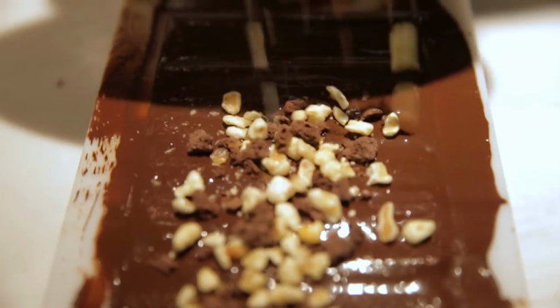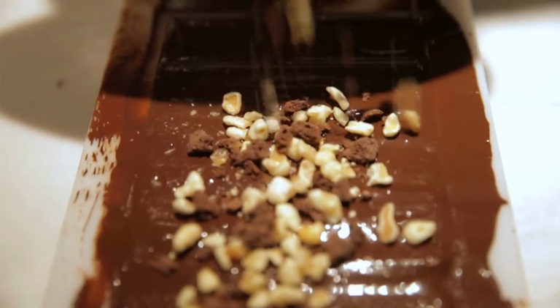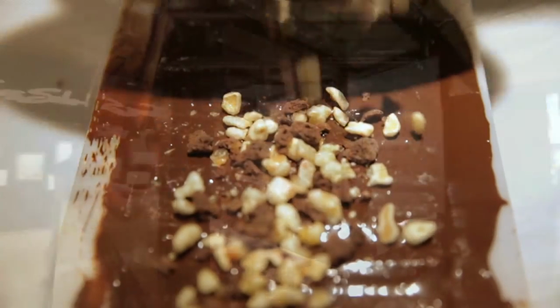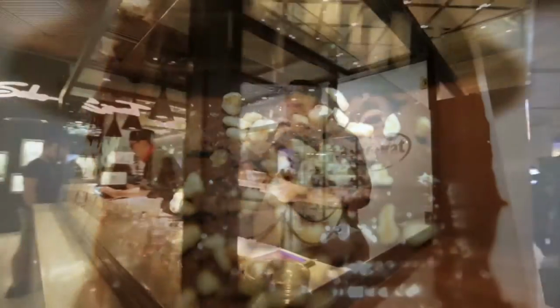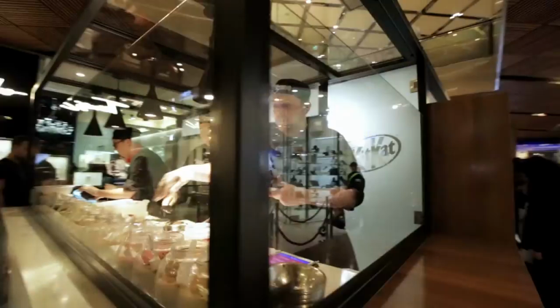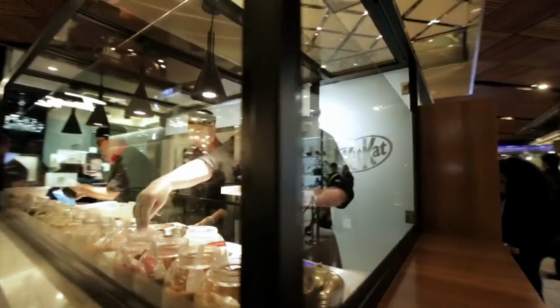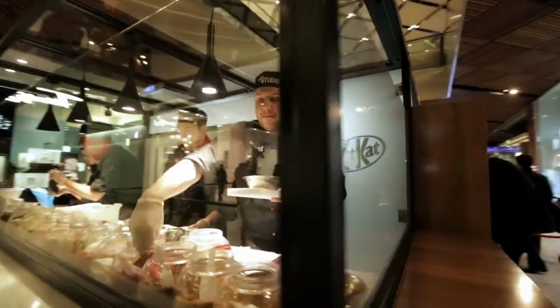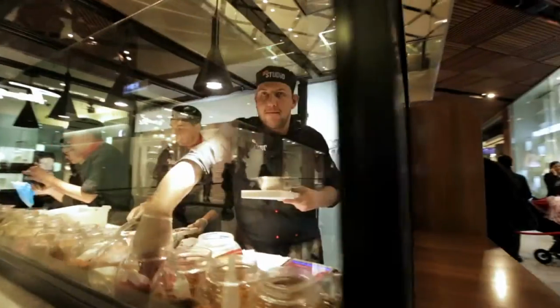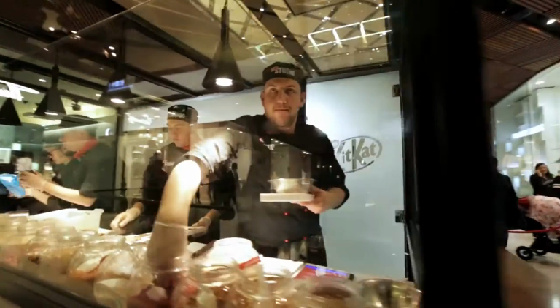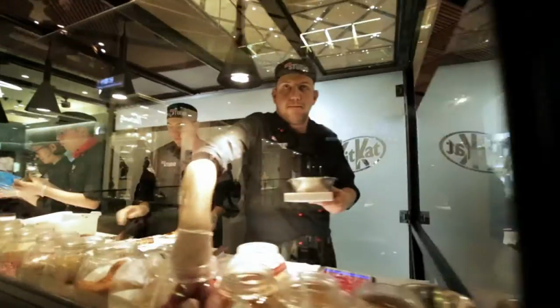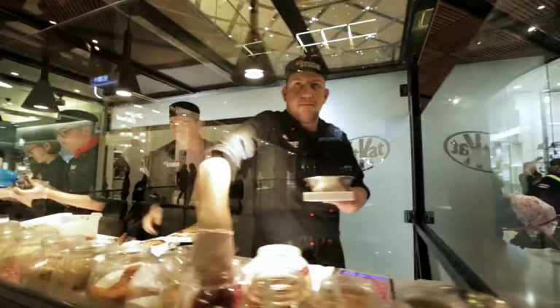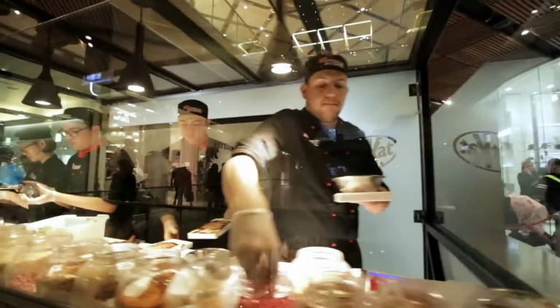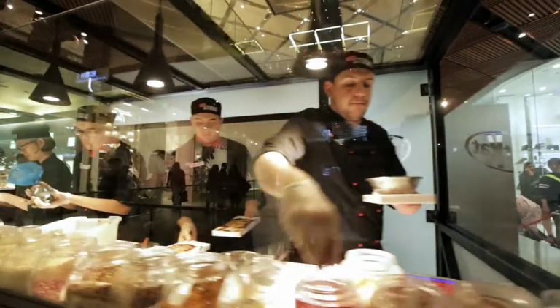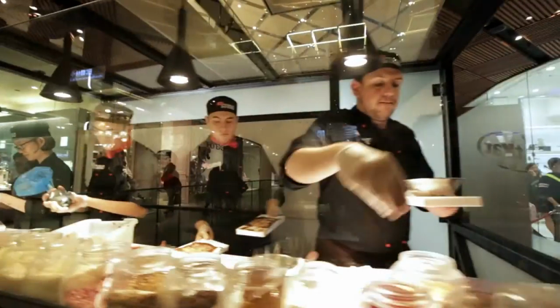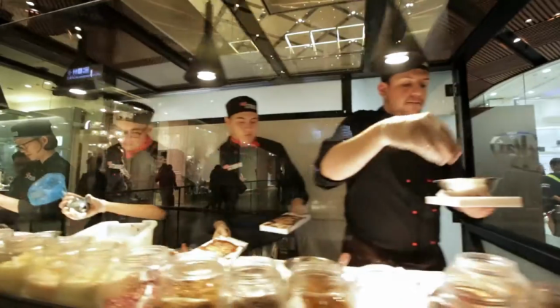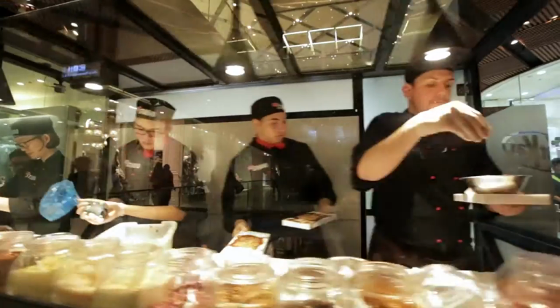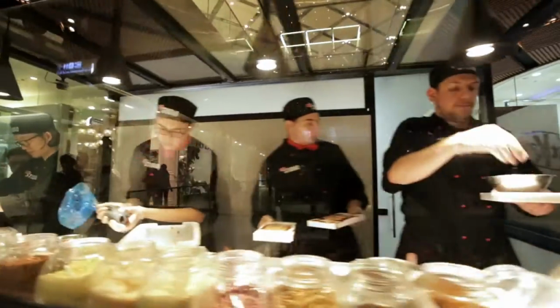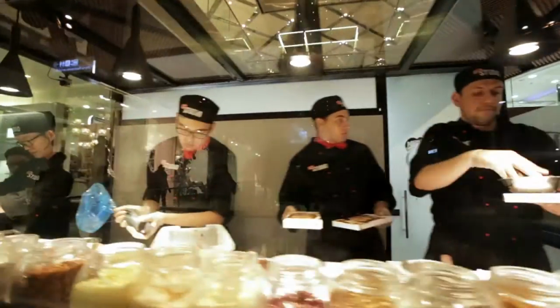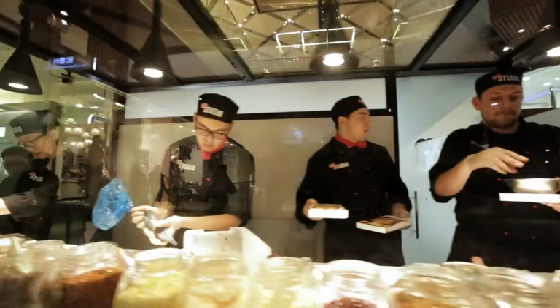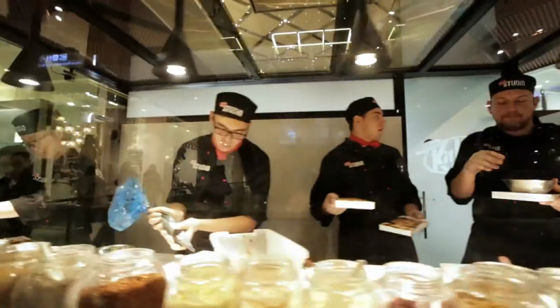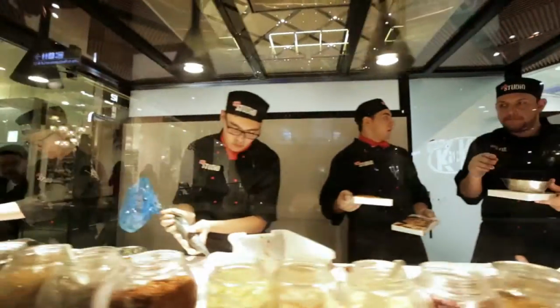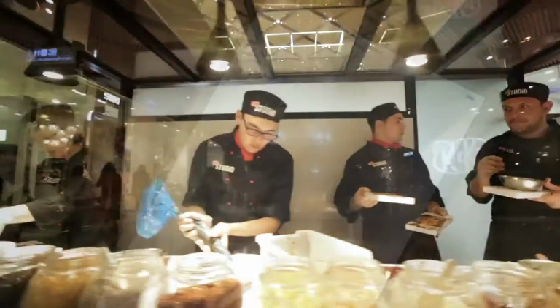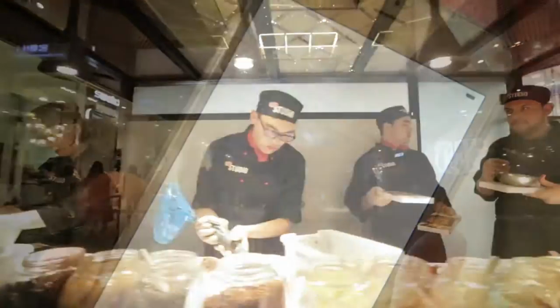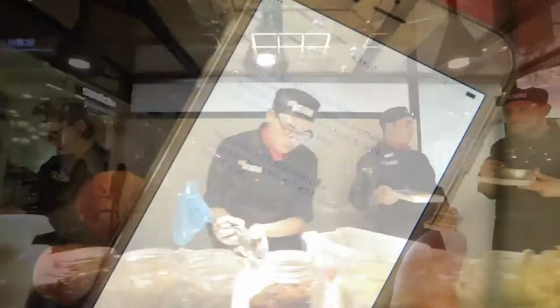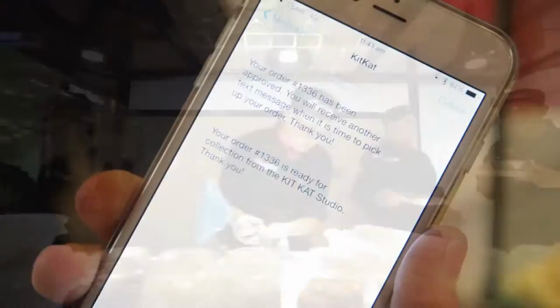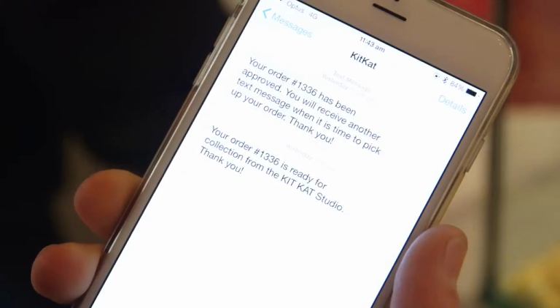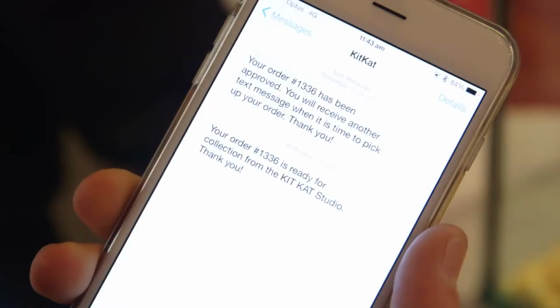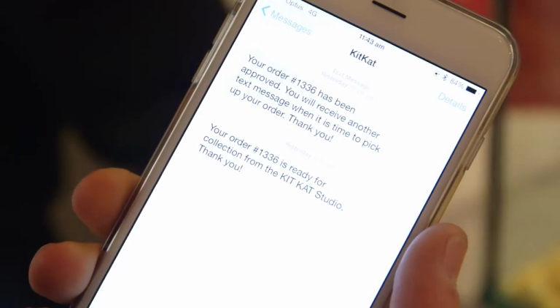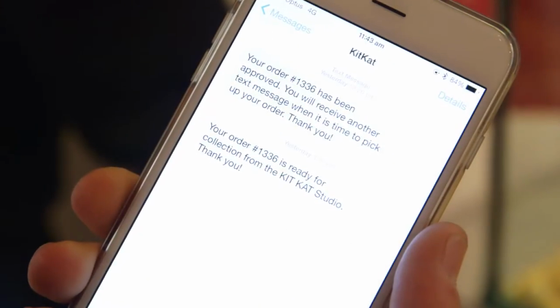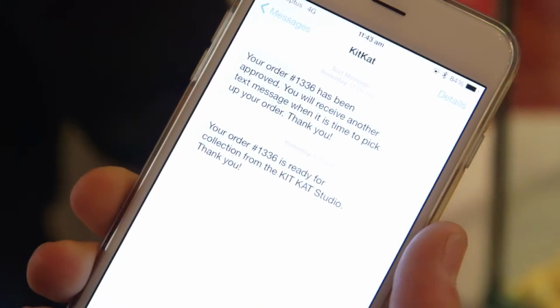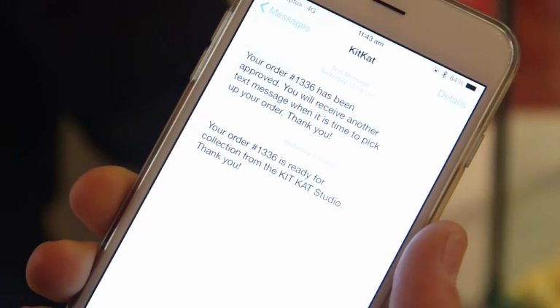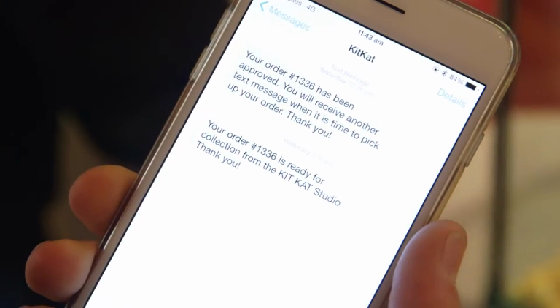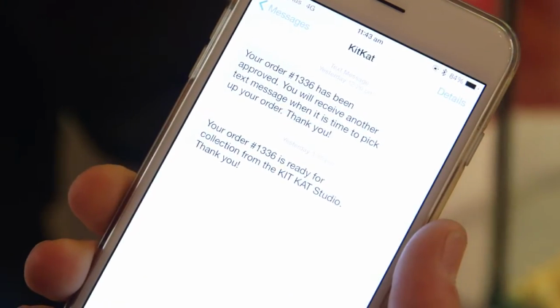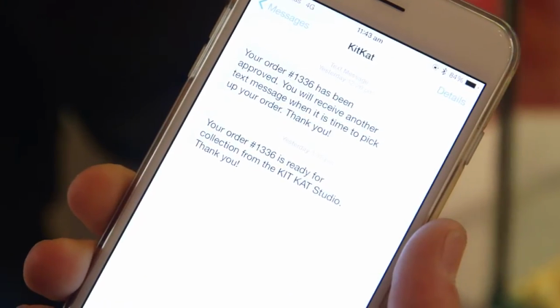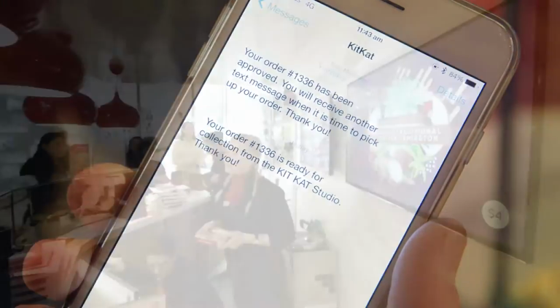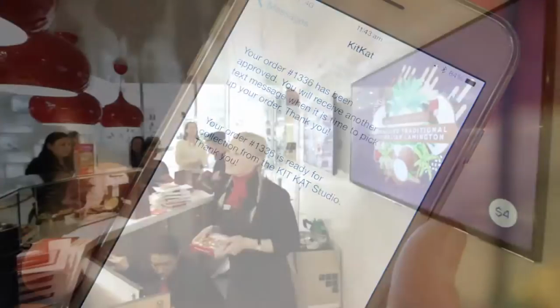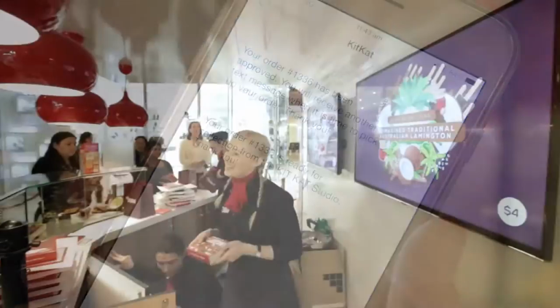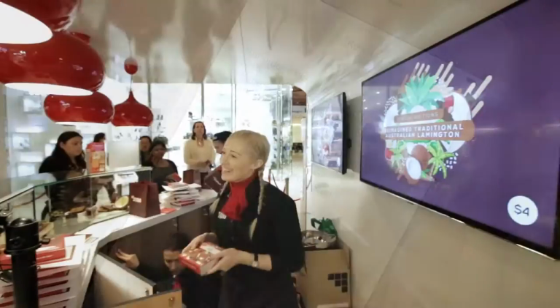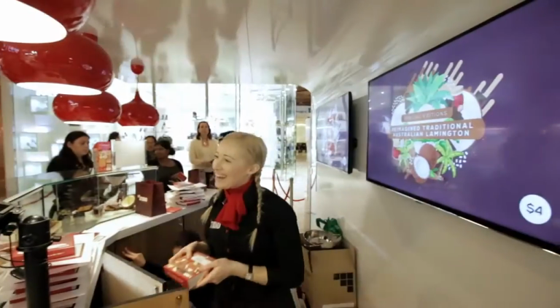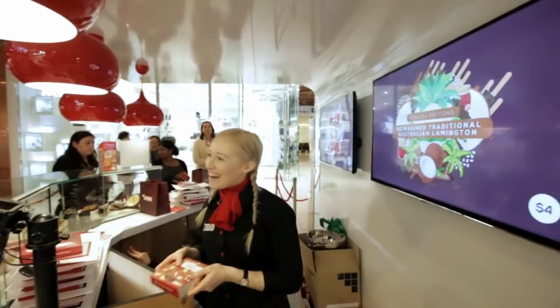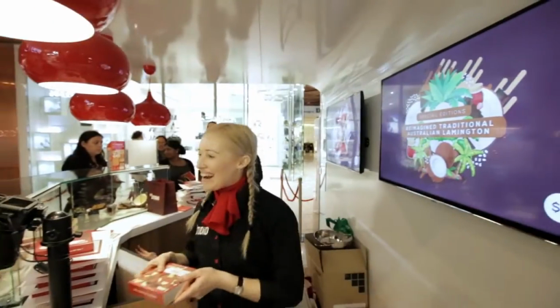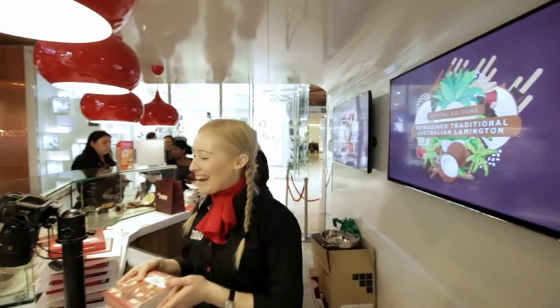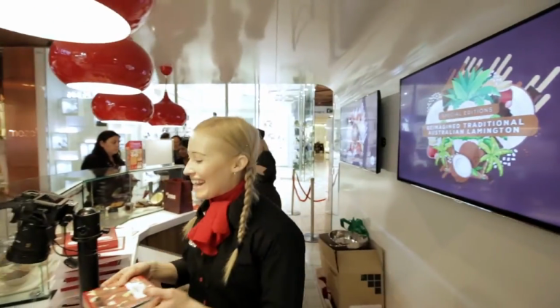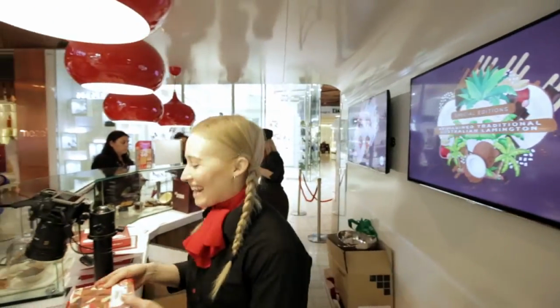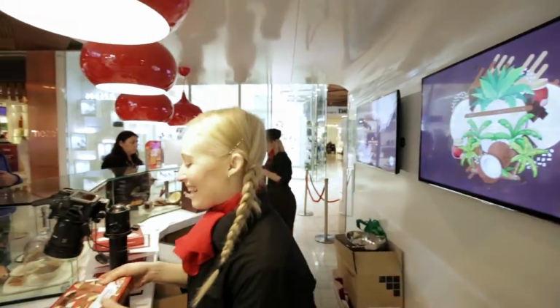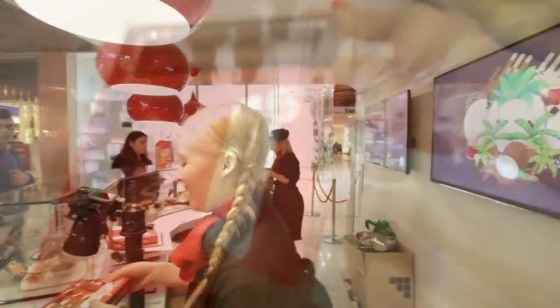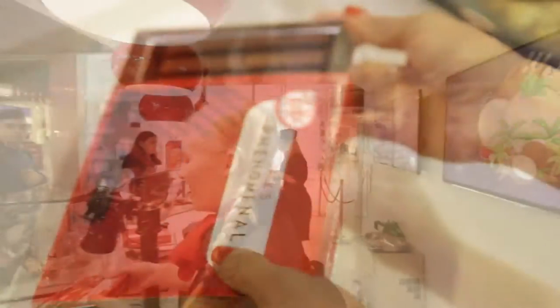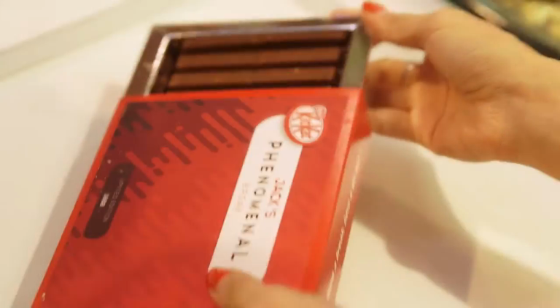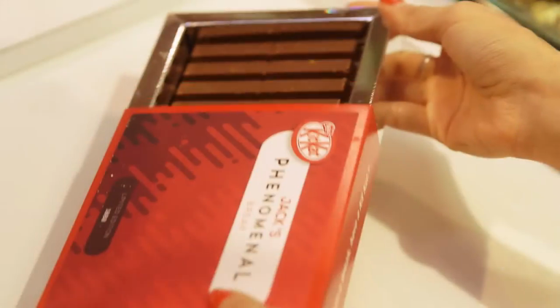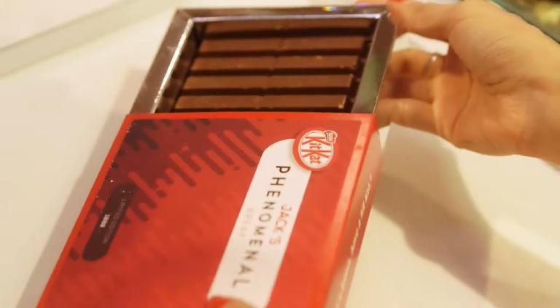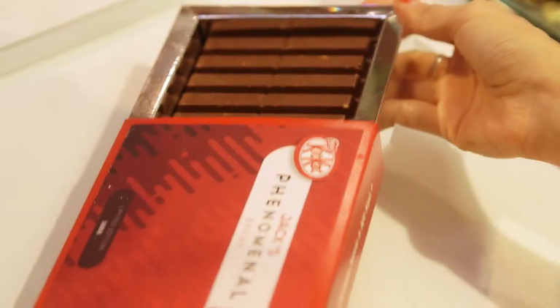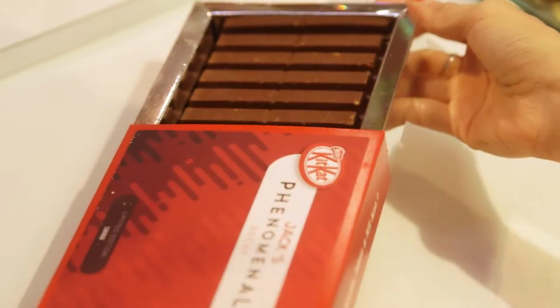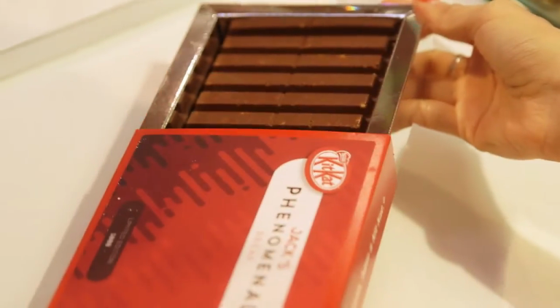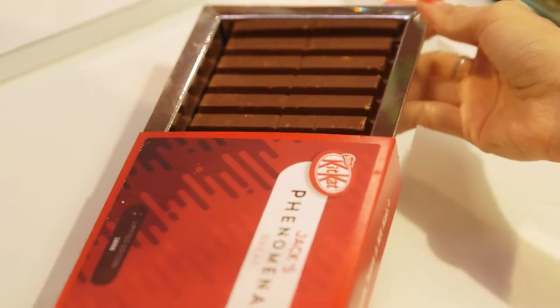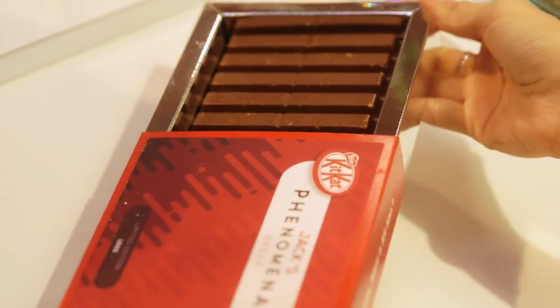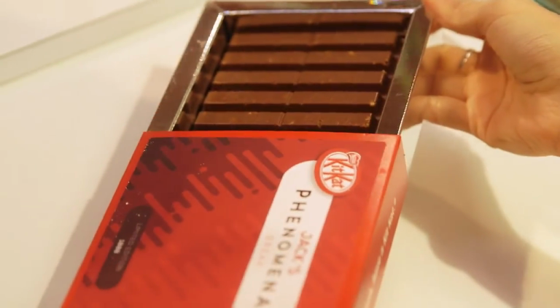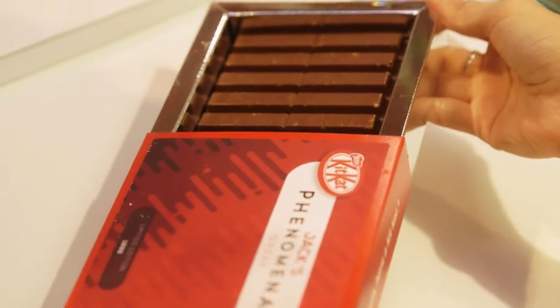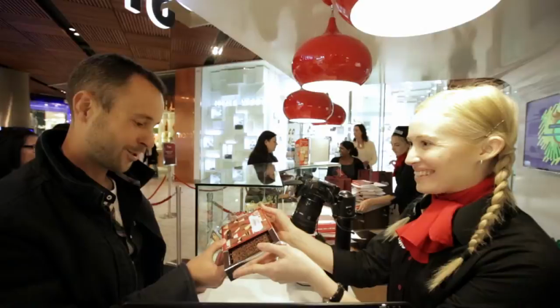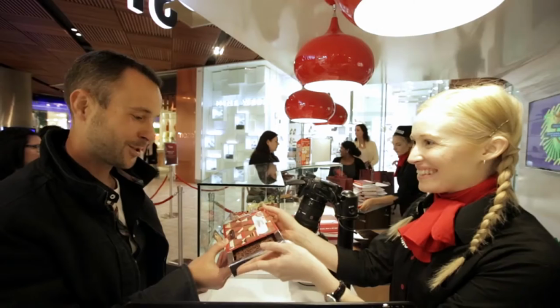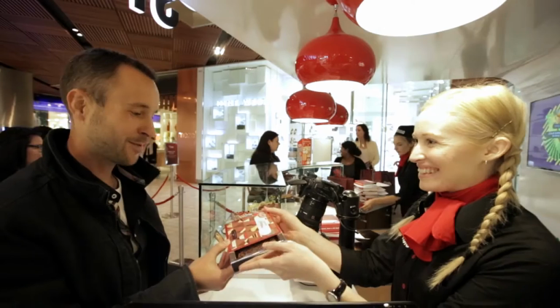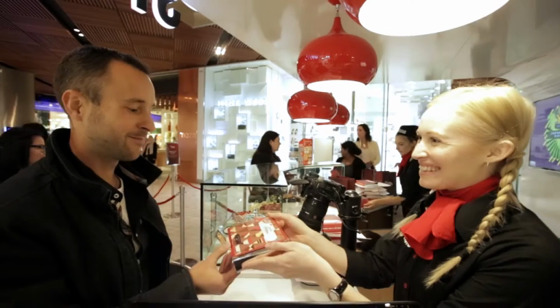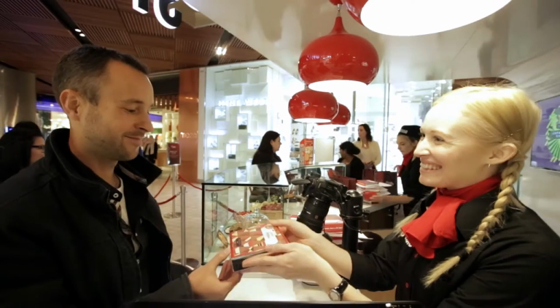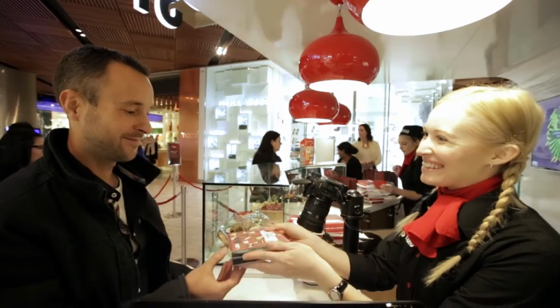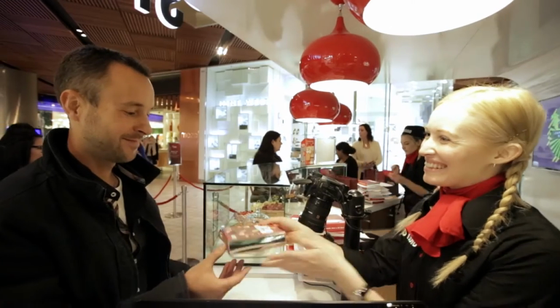Once your creation has been made by our chocolatiers, a text is sent out to let you know that your KitKat is now ready for collection at the front of our studio.